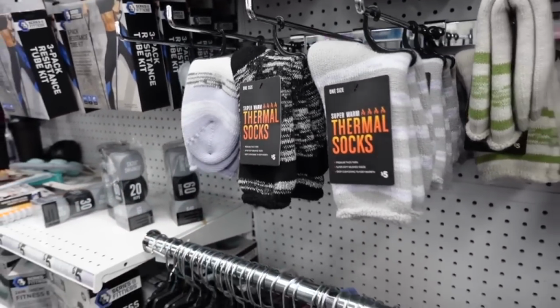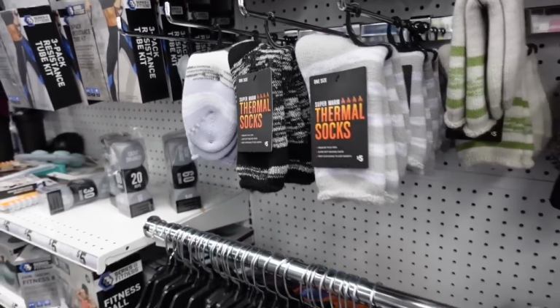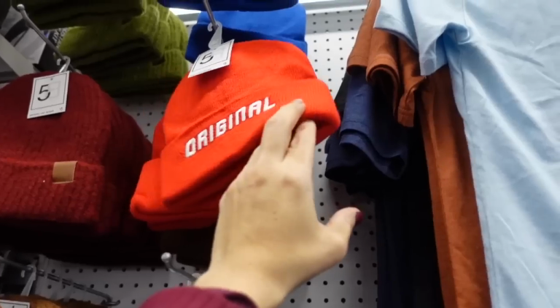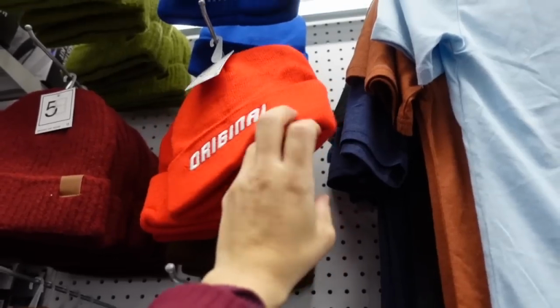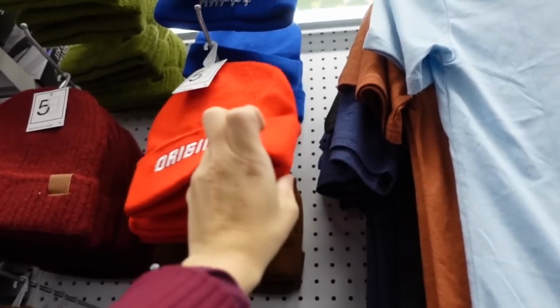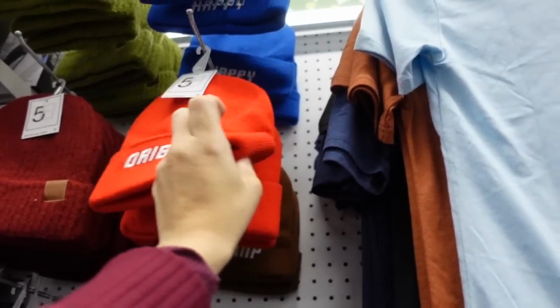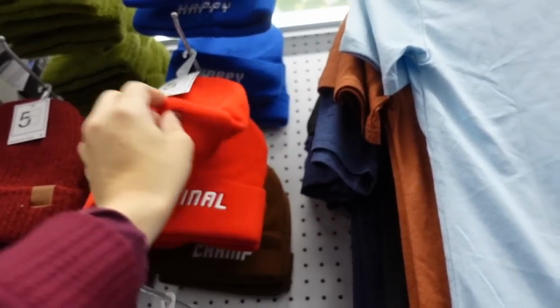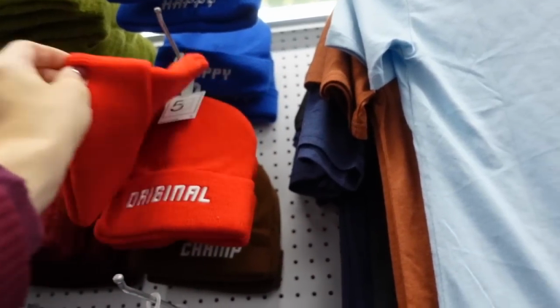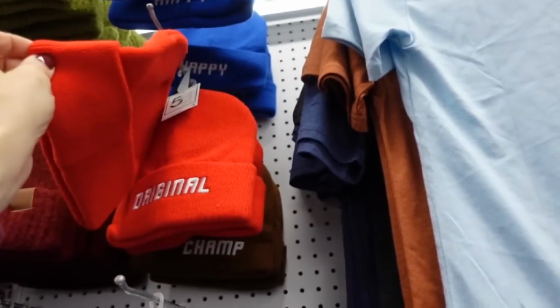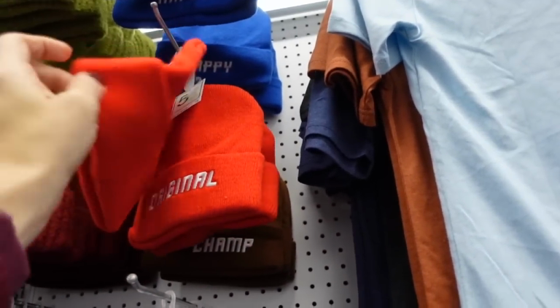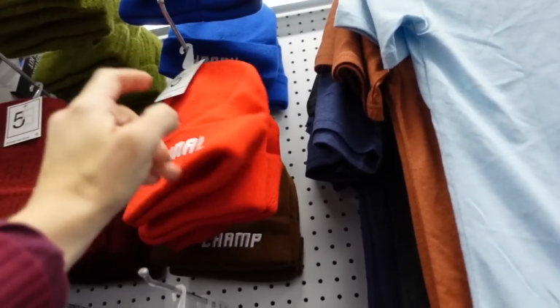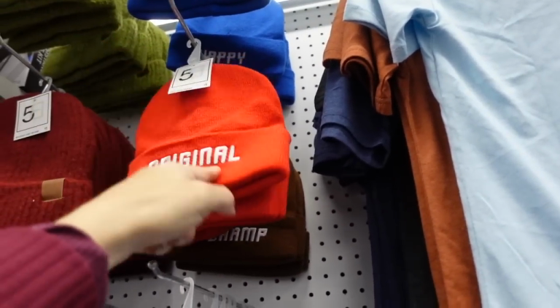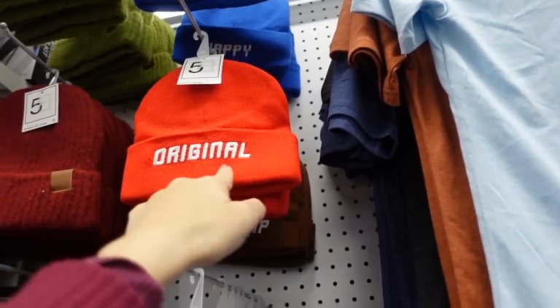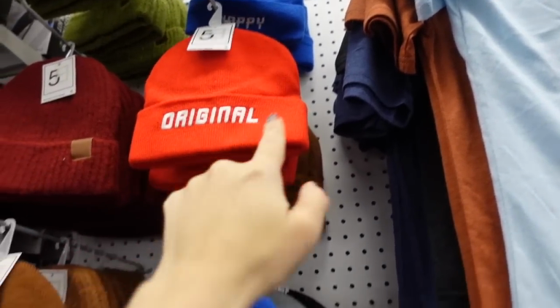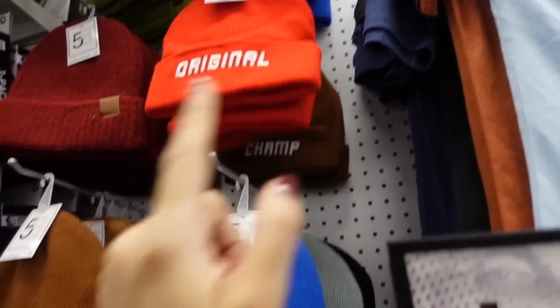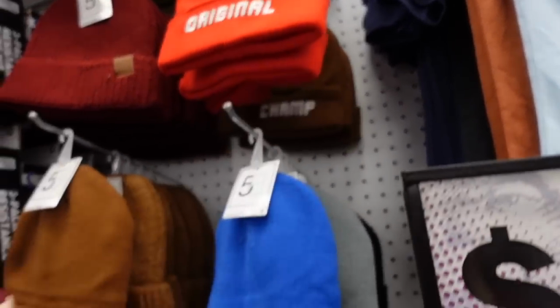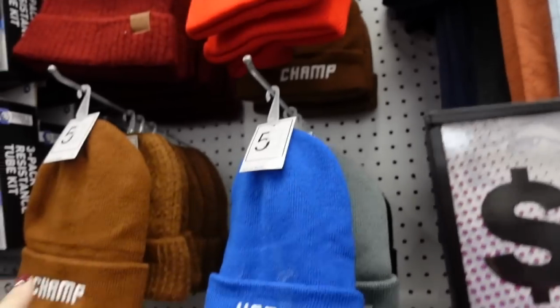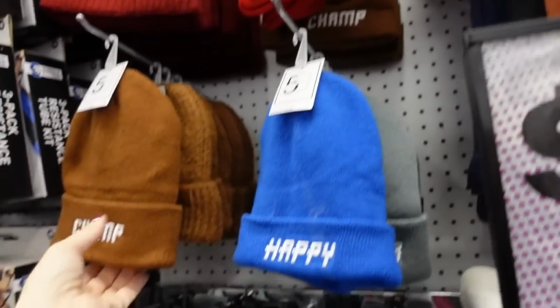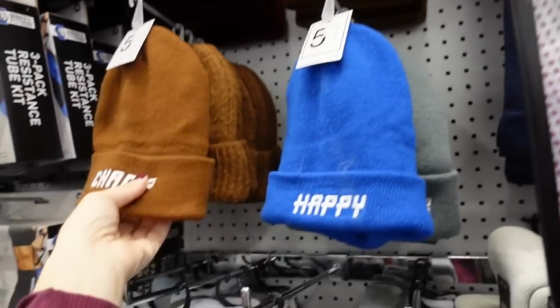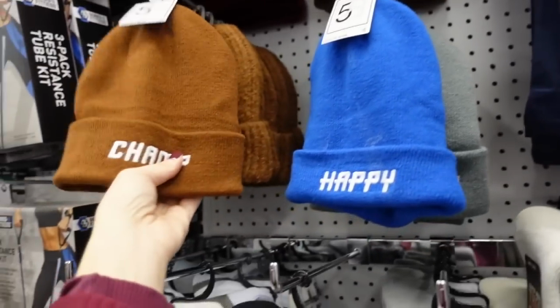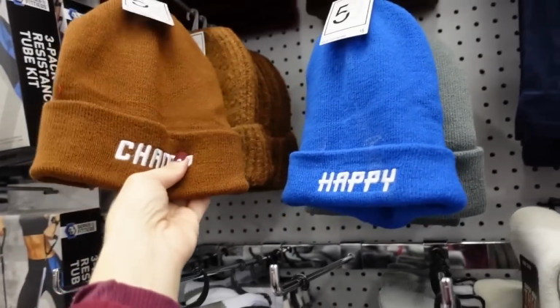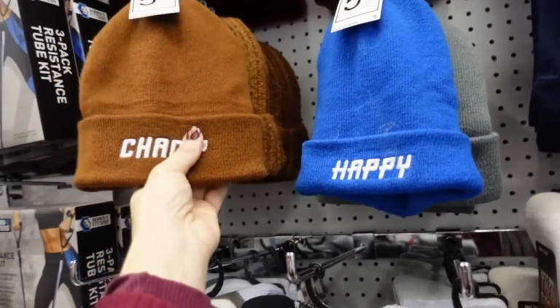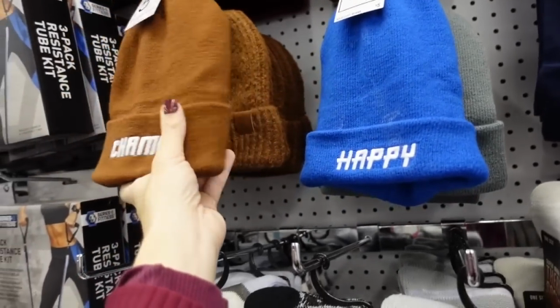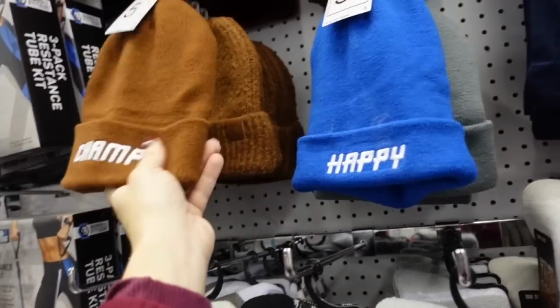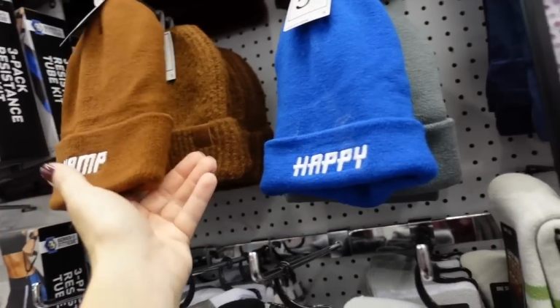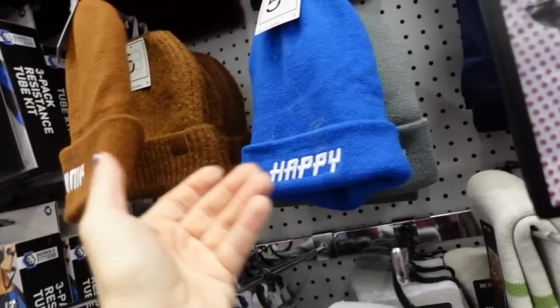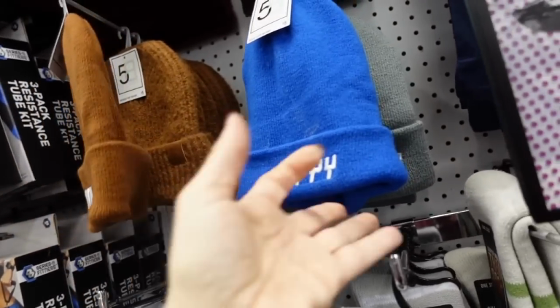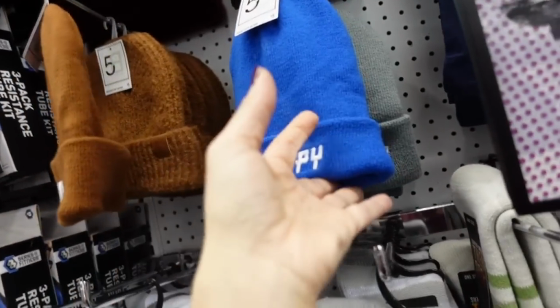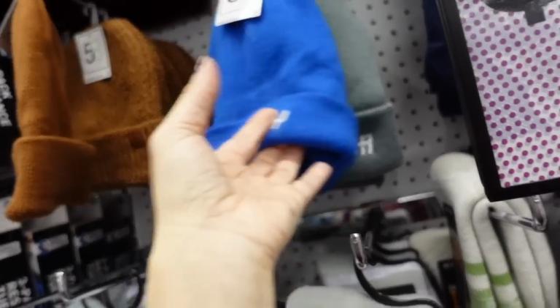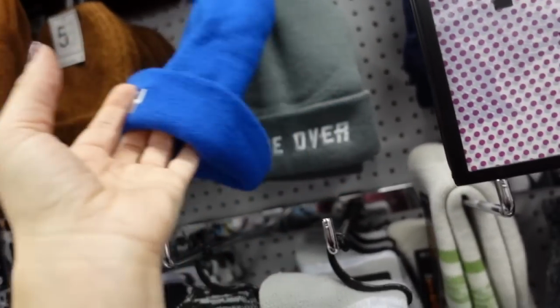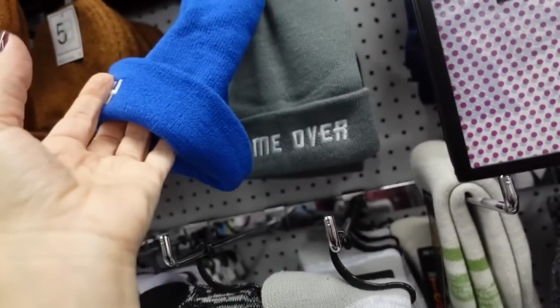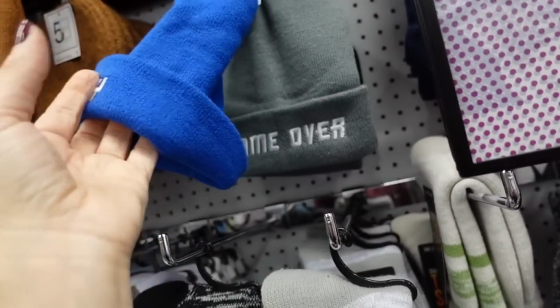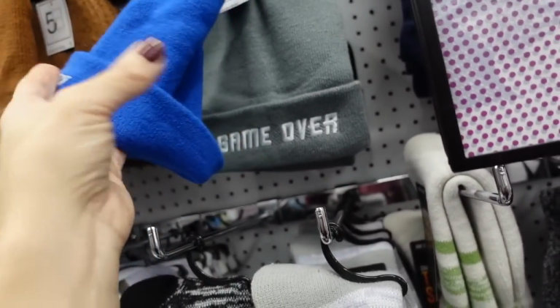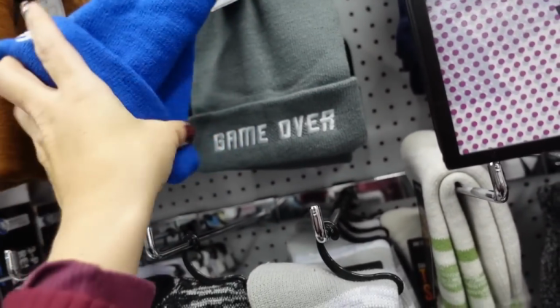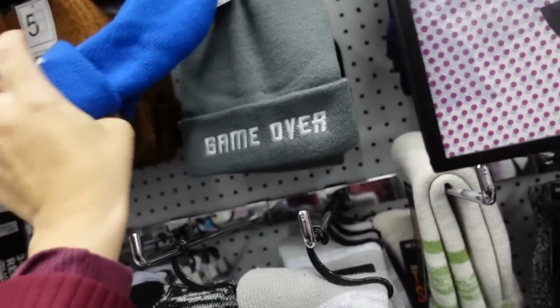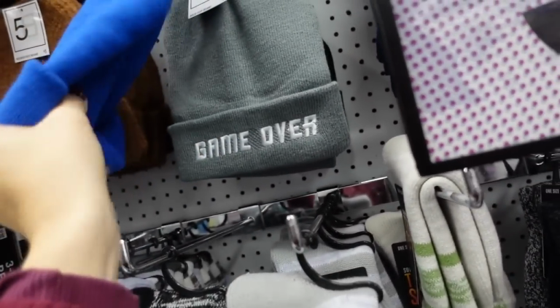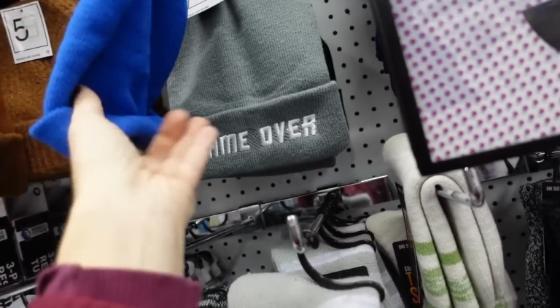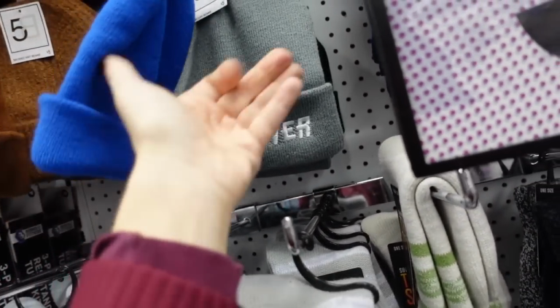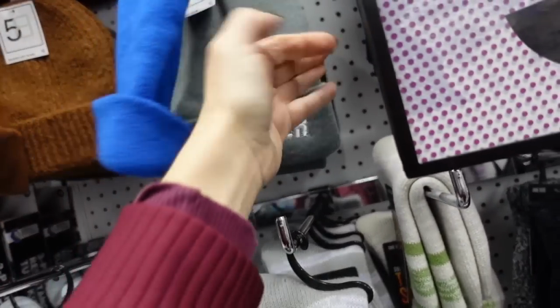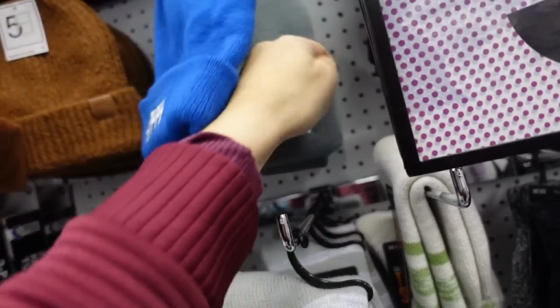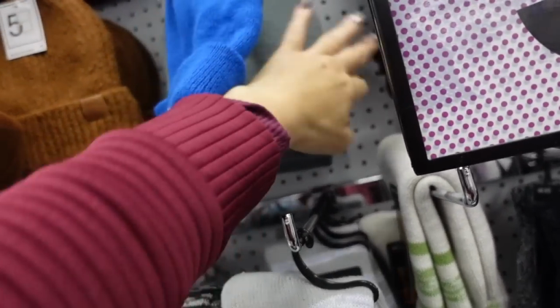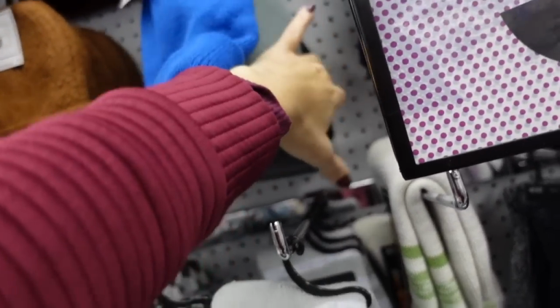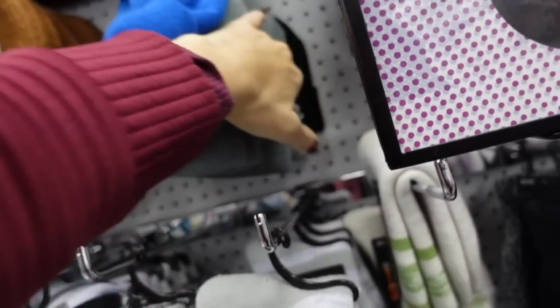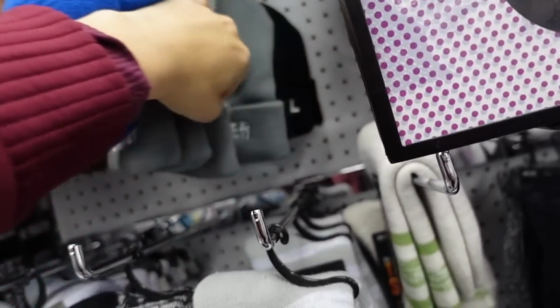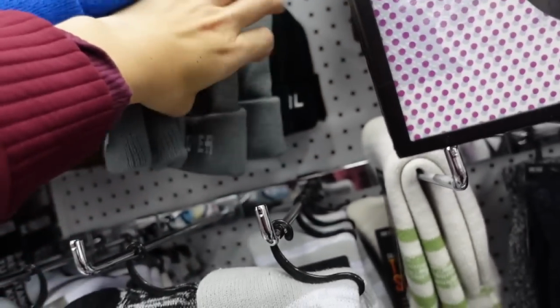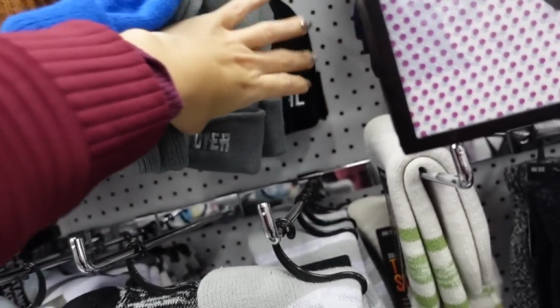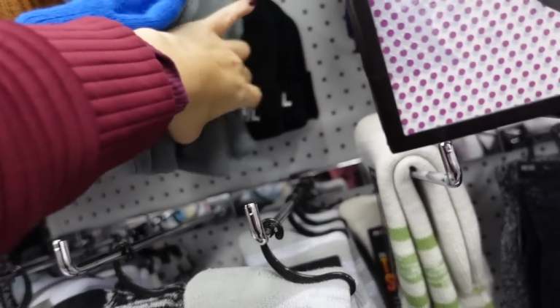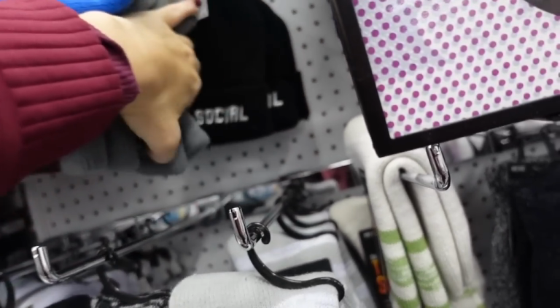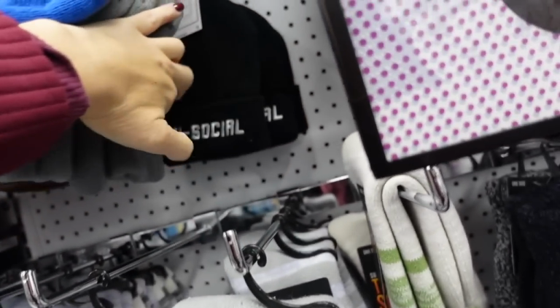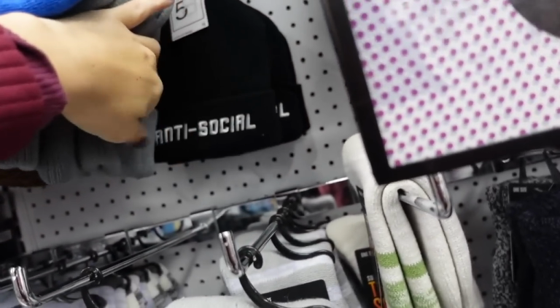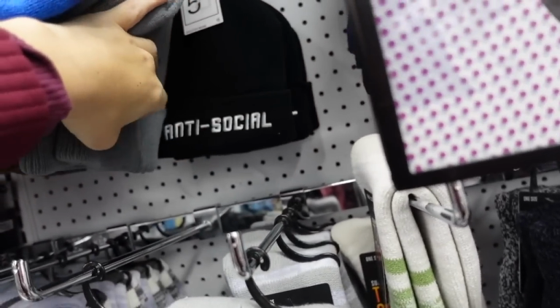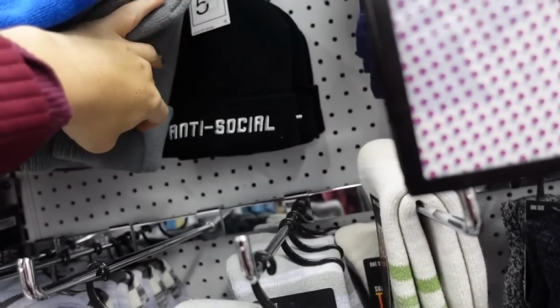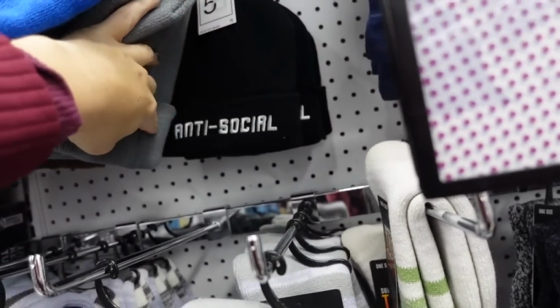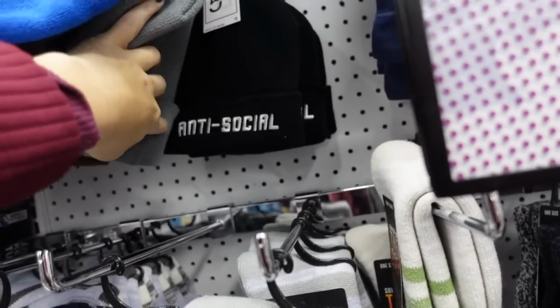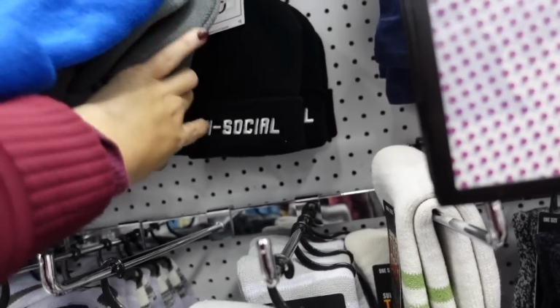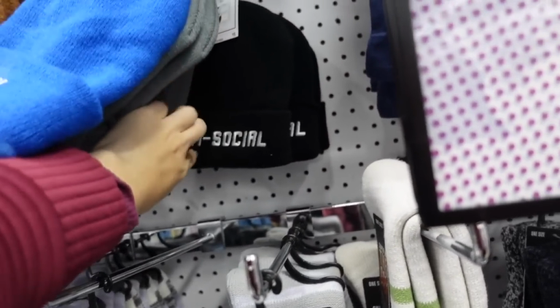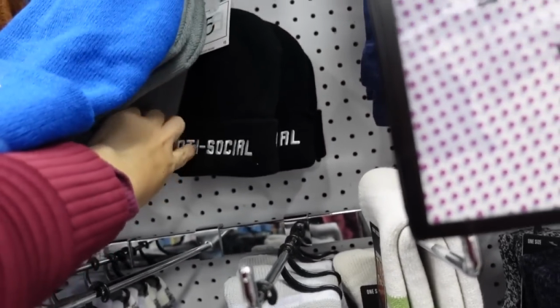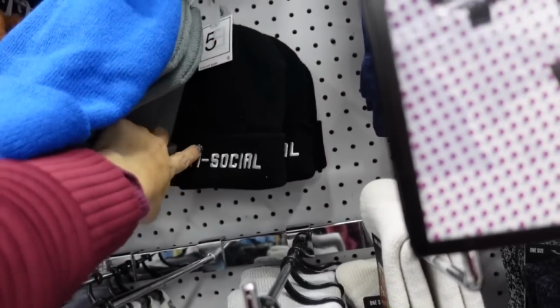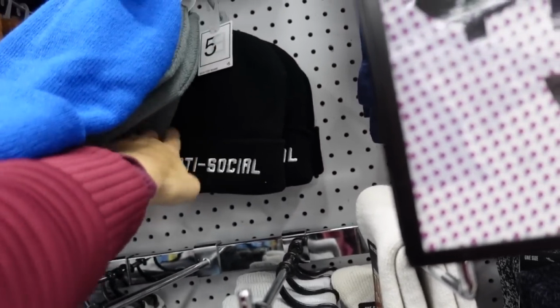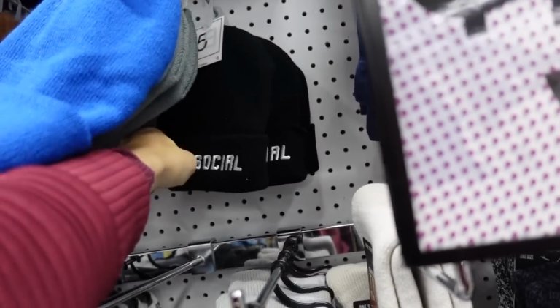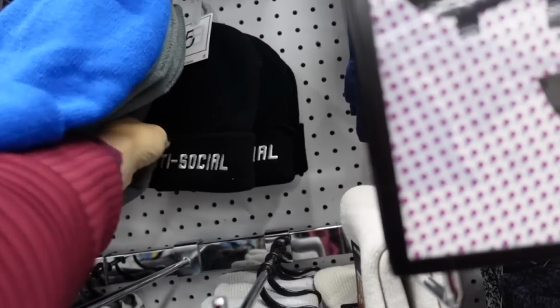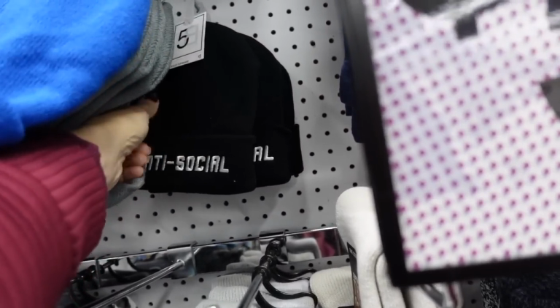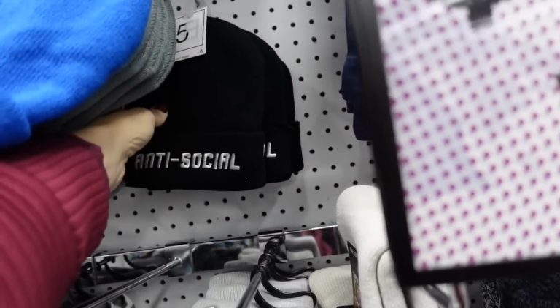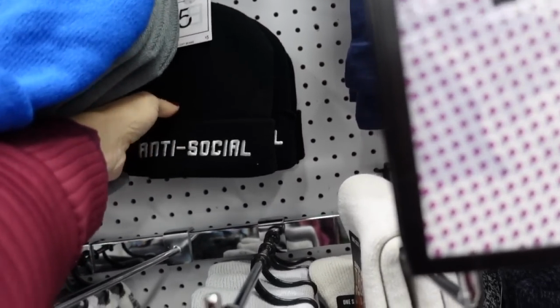Cute red beanies — original style, embroidered with 'Happy,' 'Game Over,' and 'Anti-Social.'